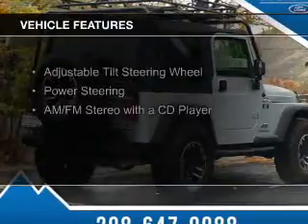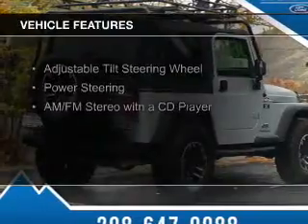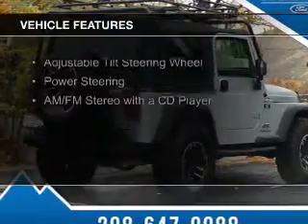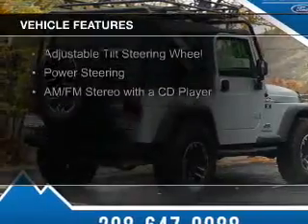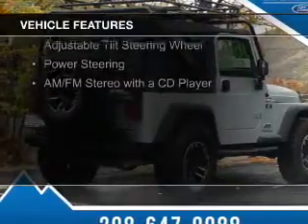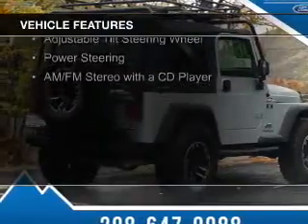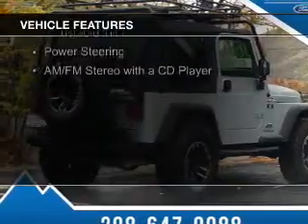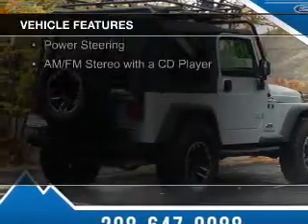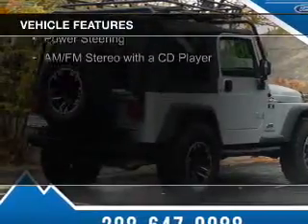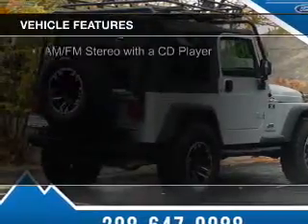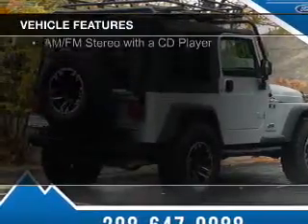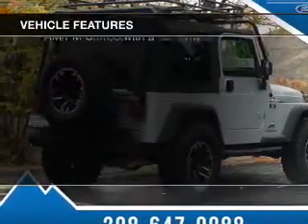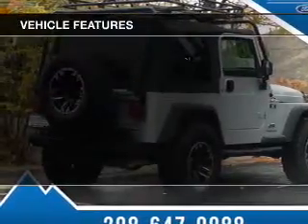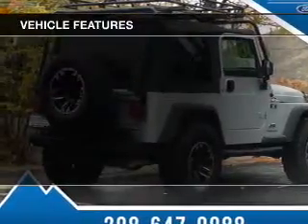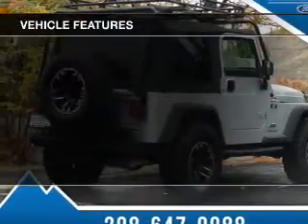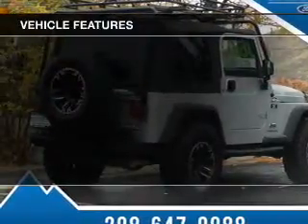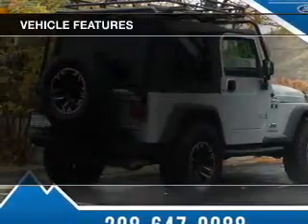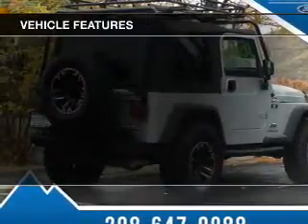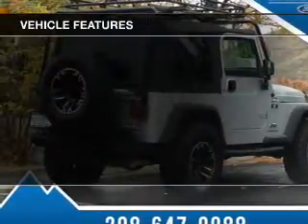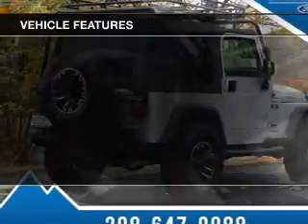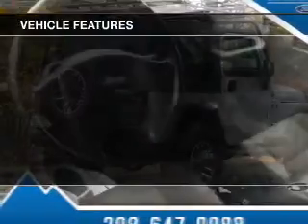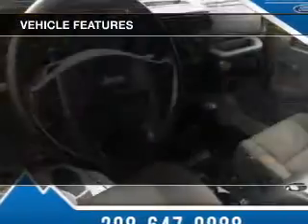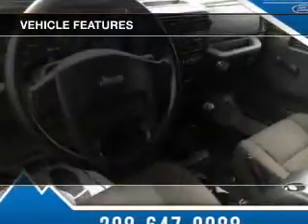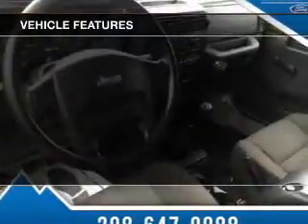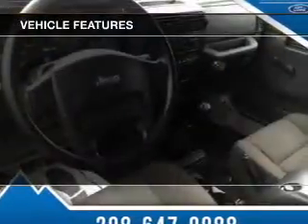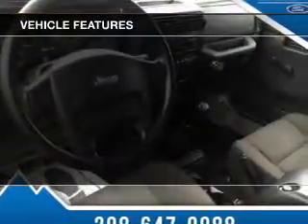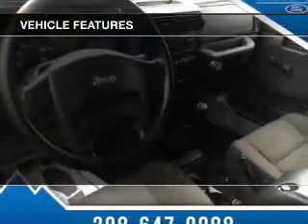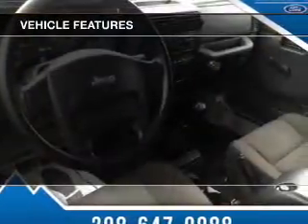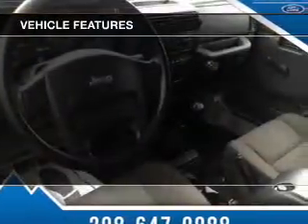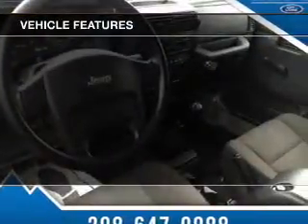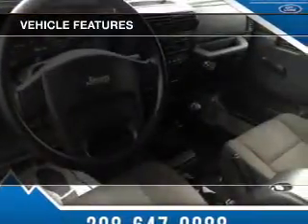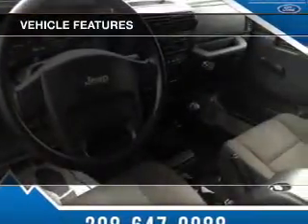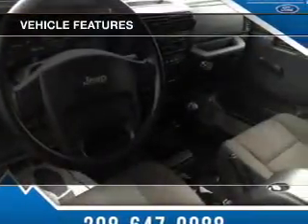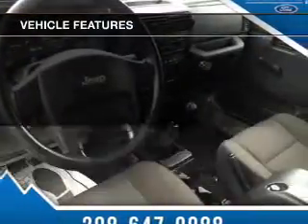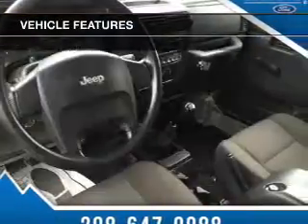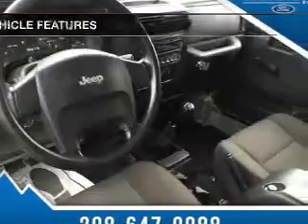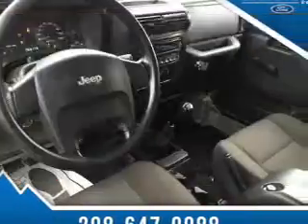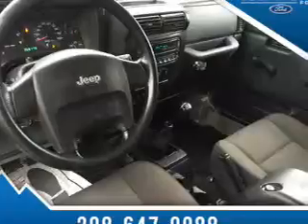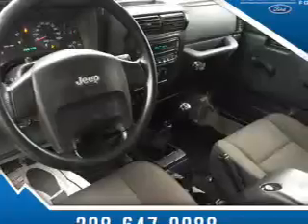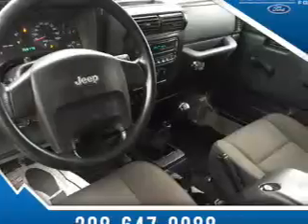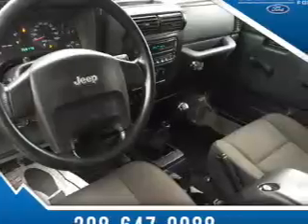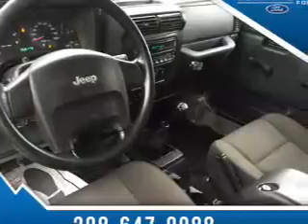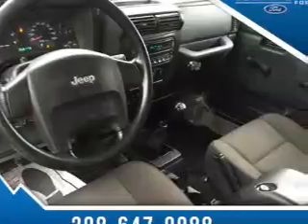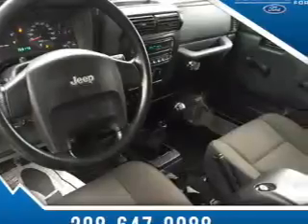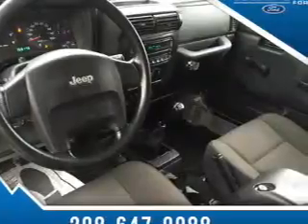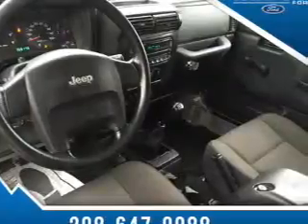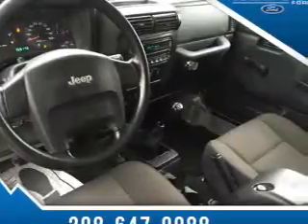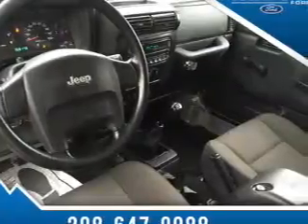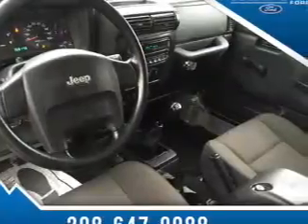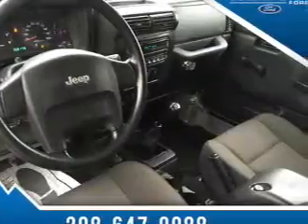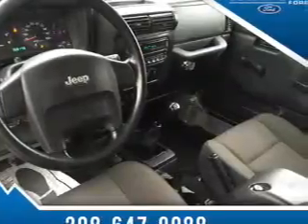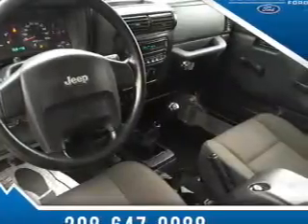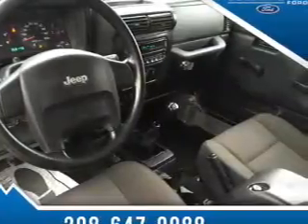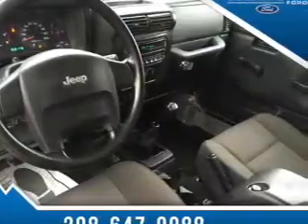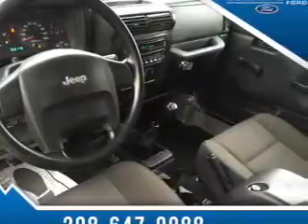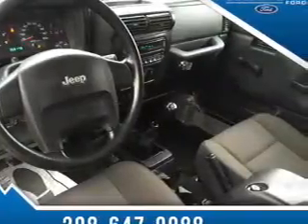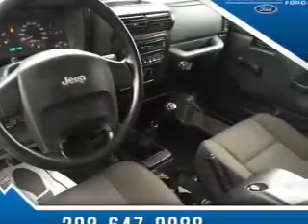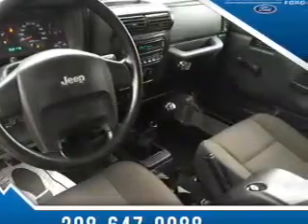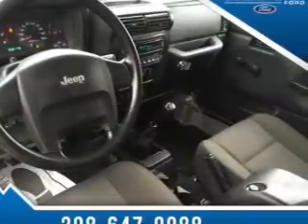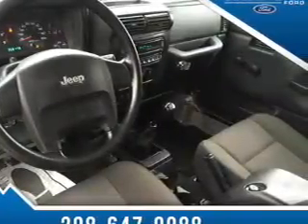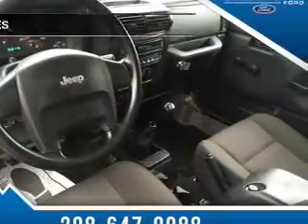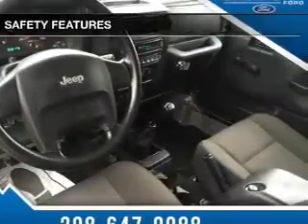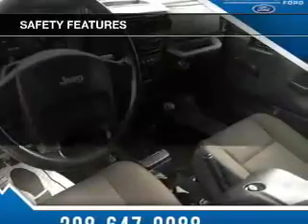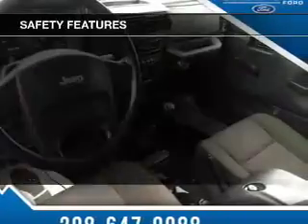The features include an adjustable tilt steering wheel, power steering, and AM-FM stereo with a CD player.